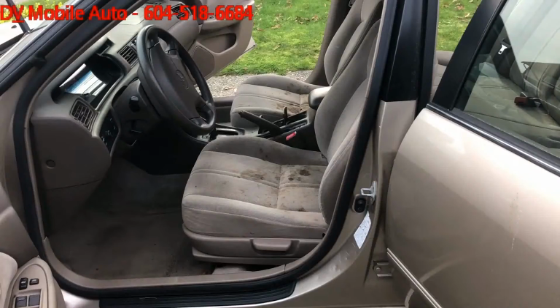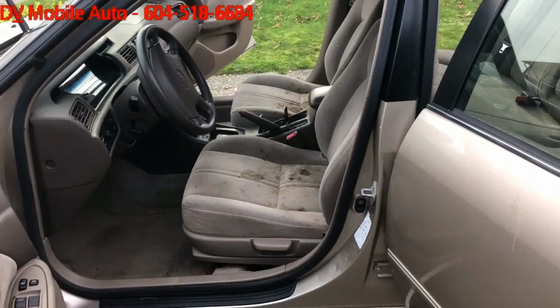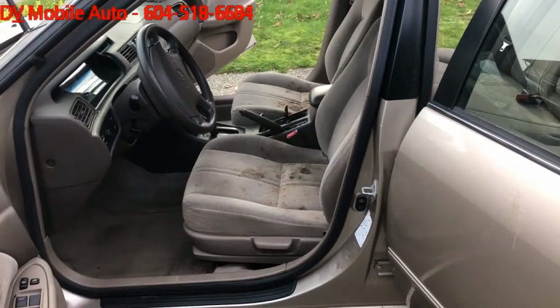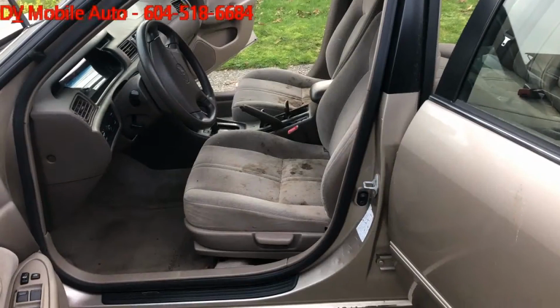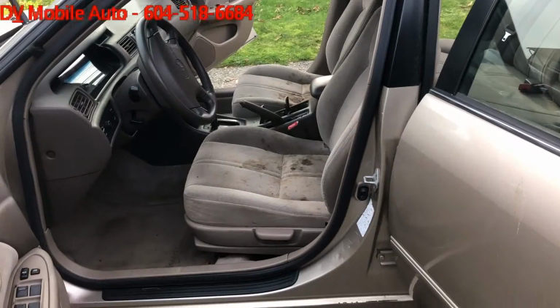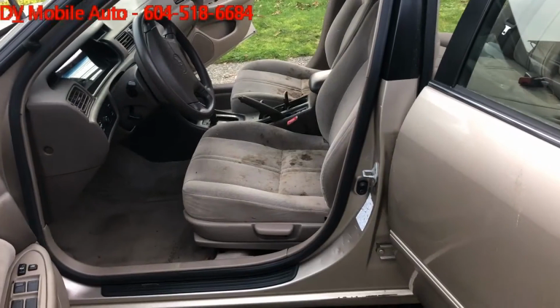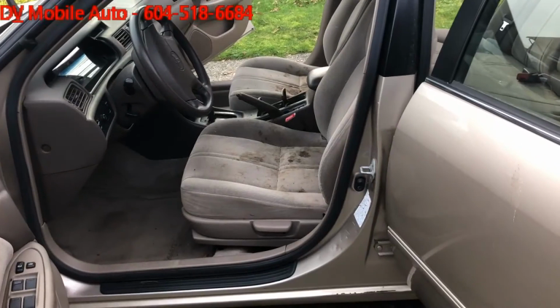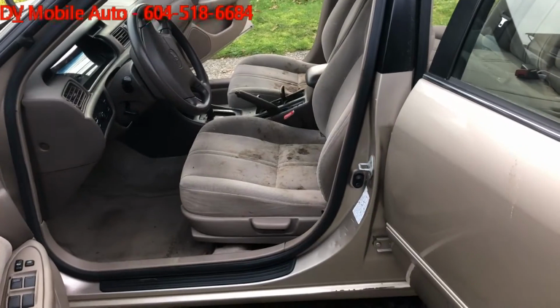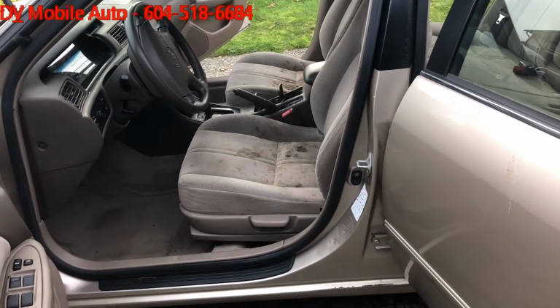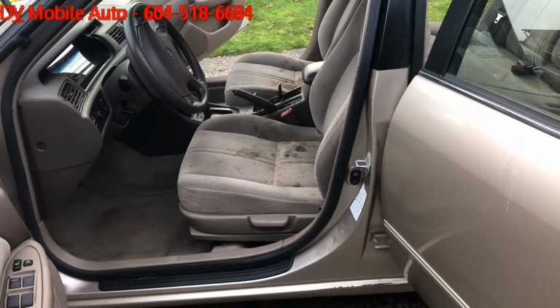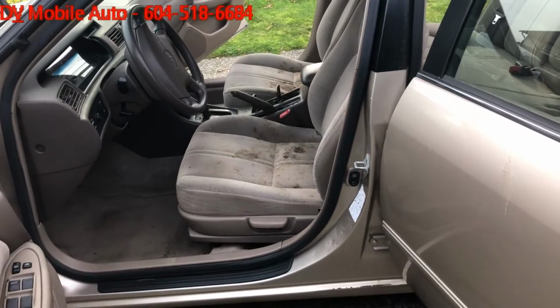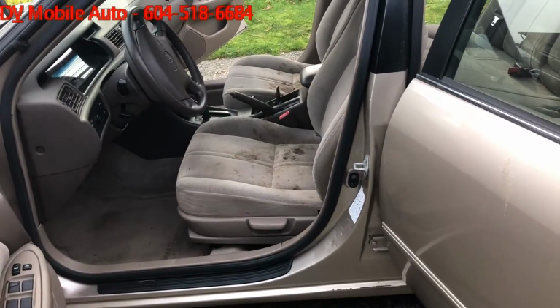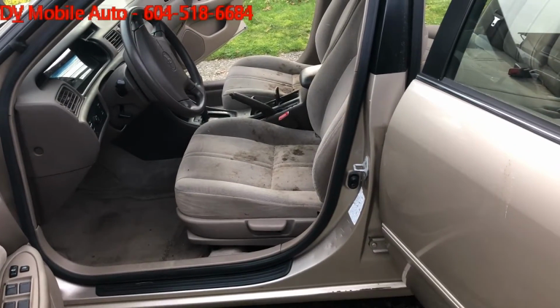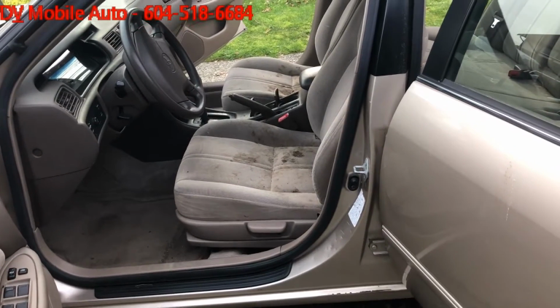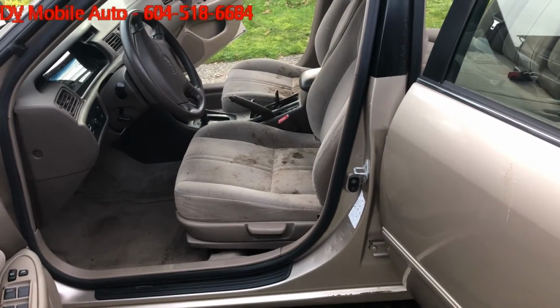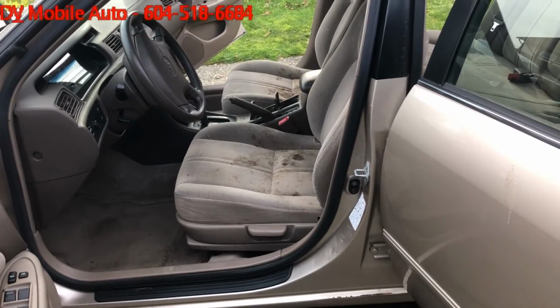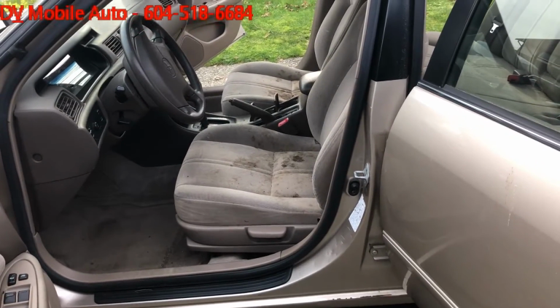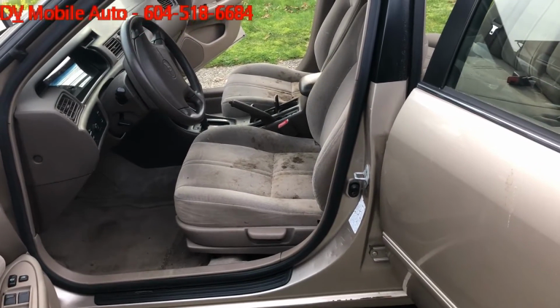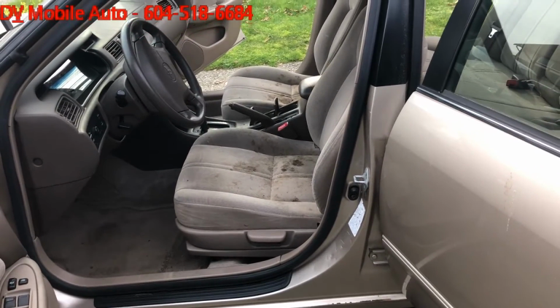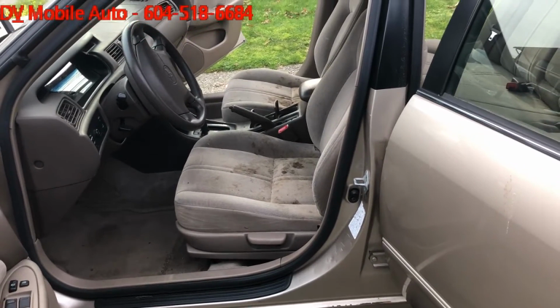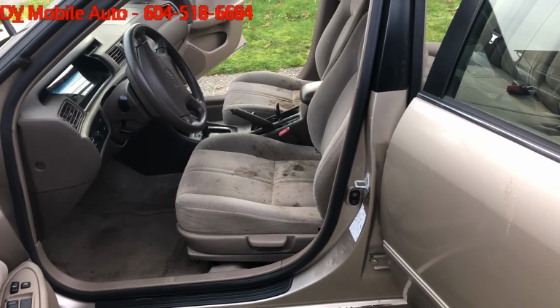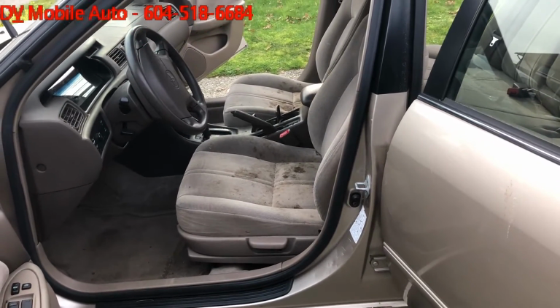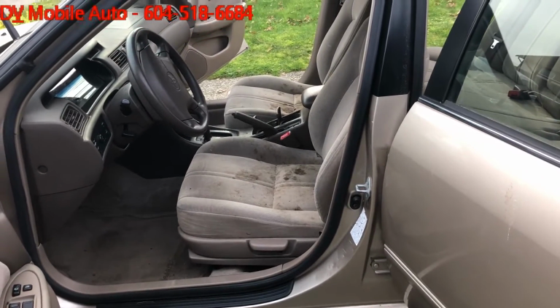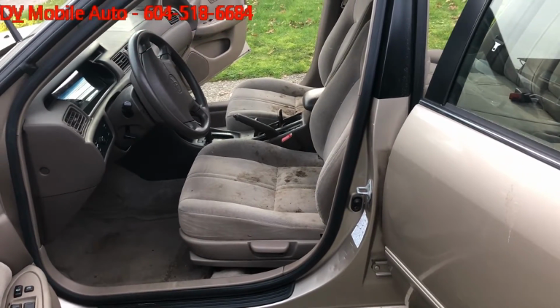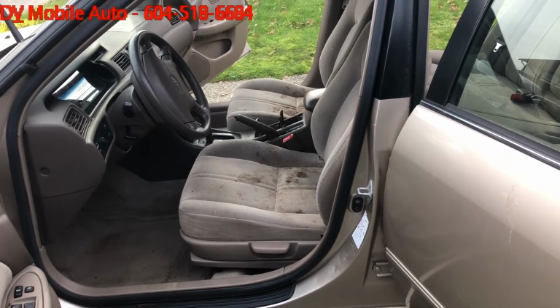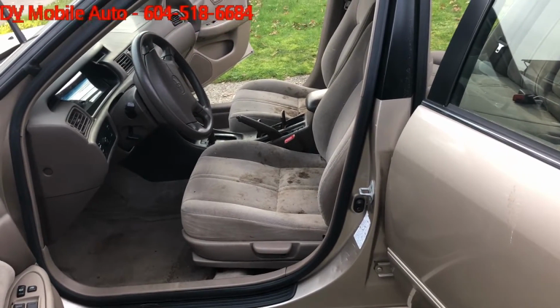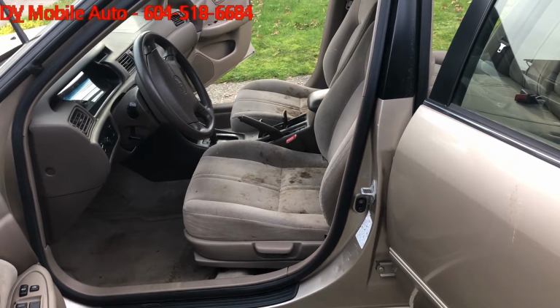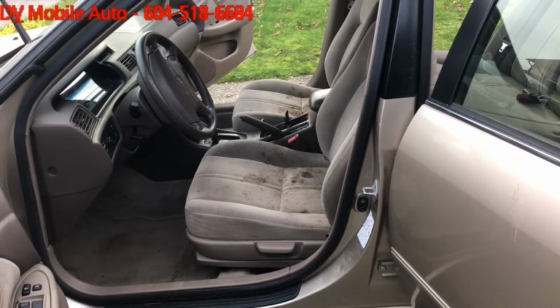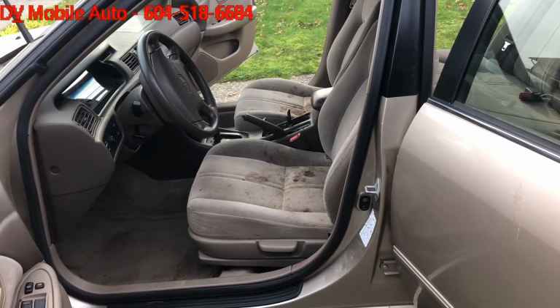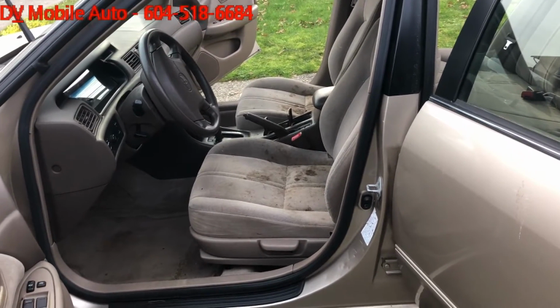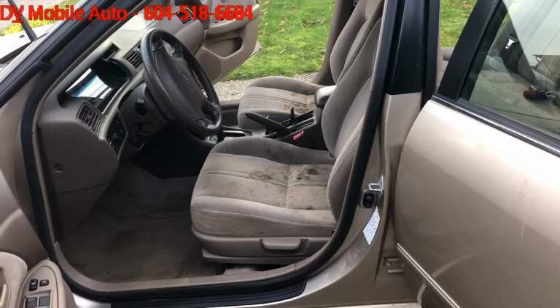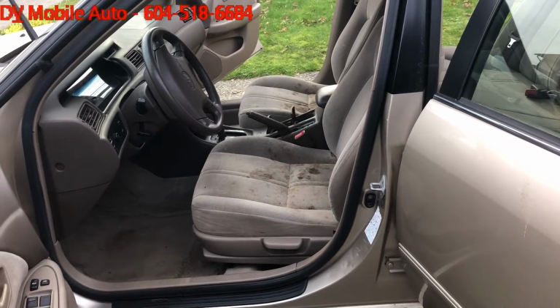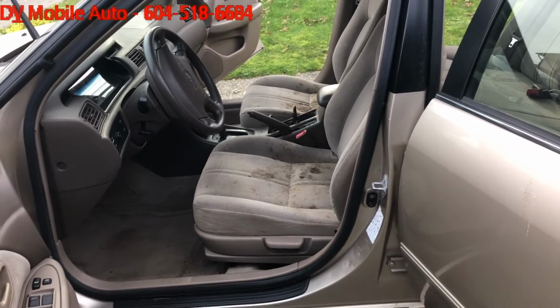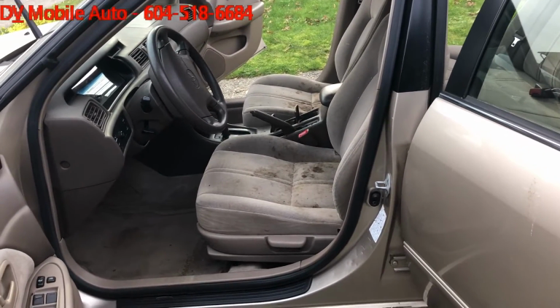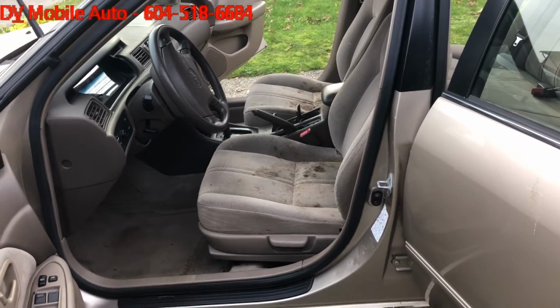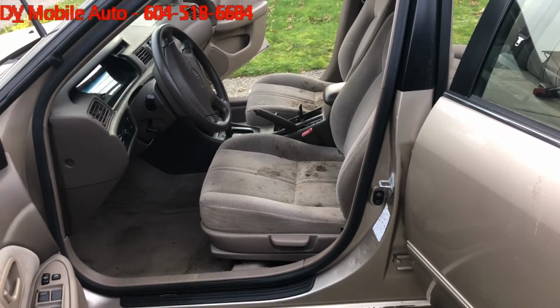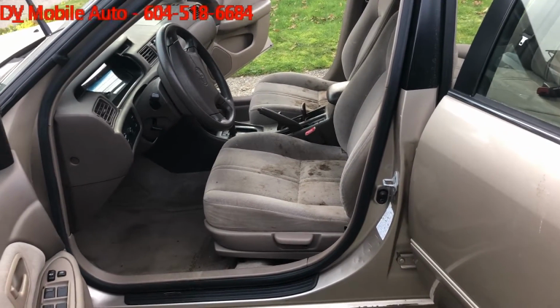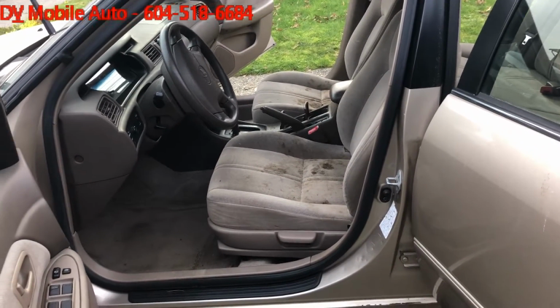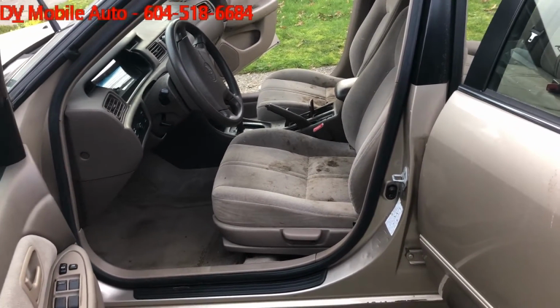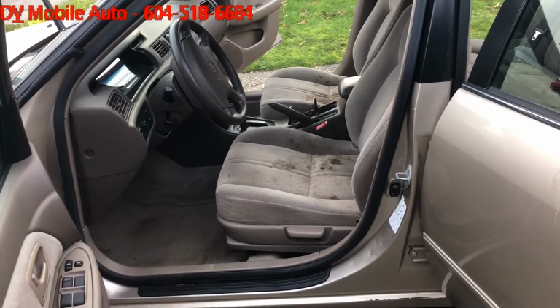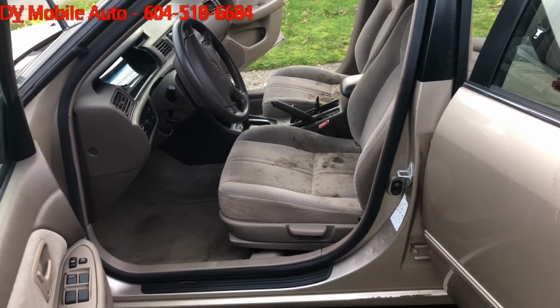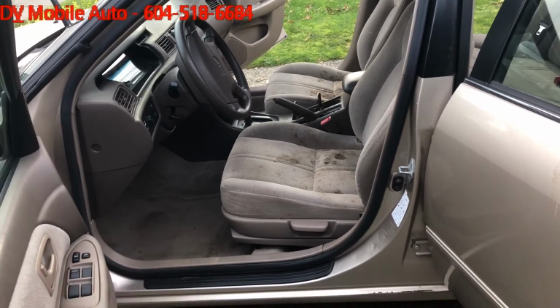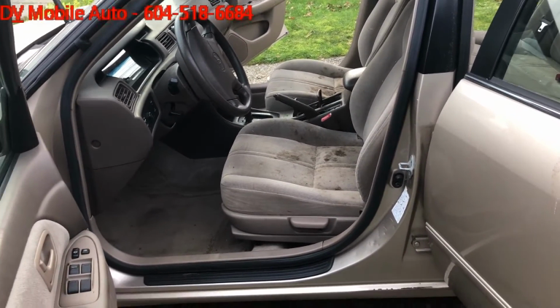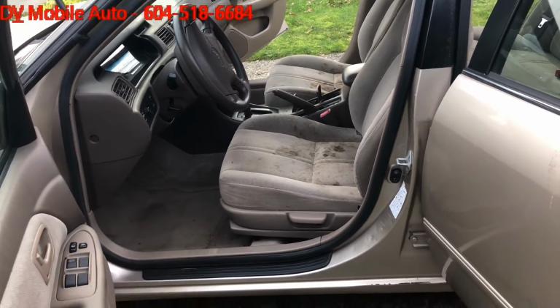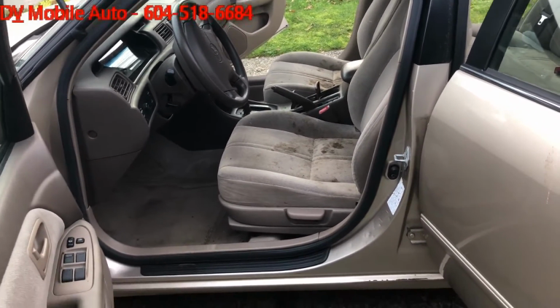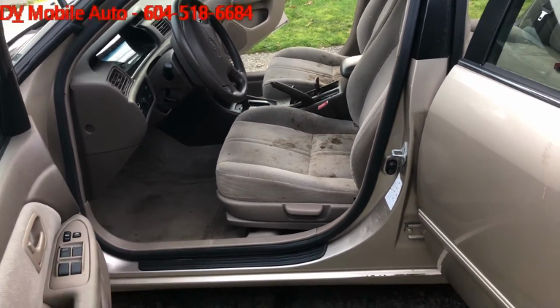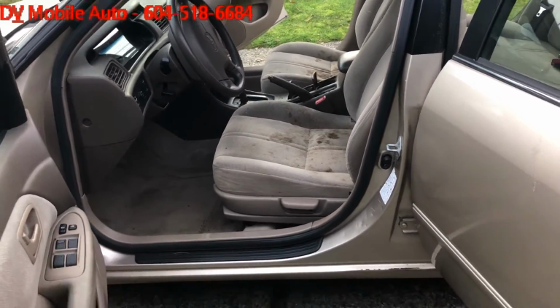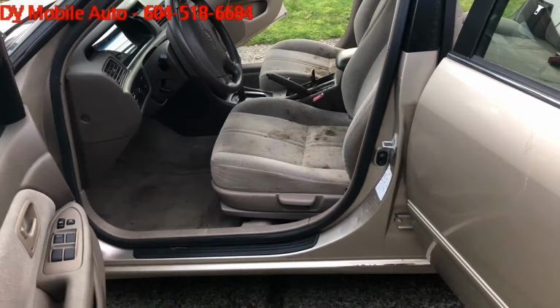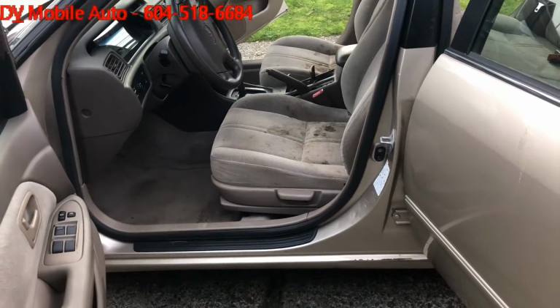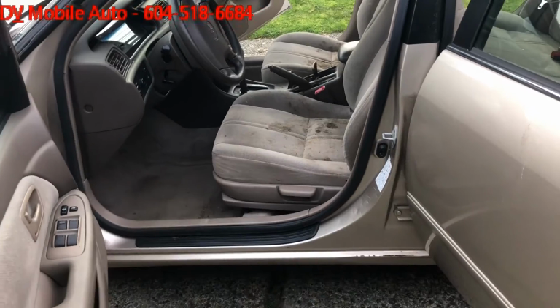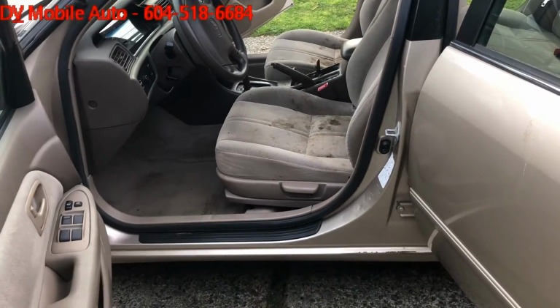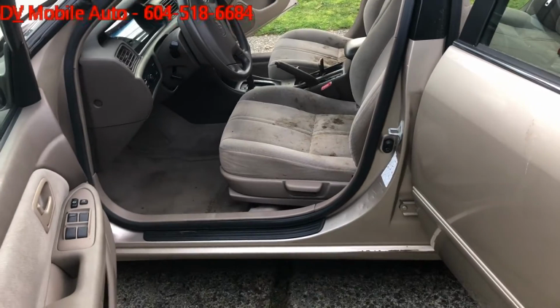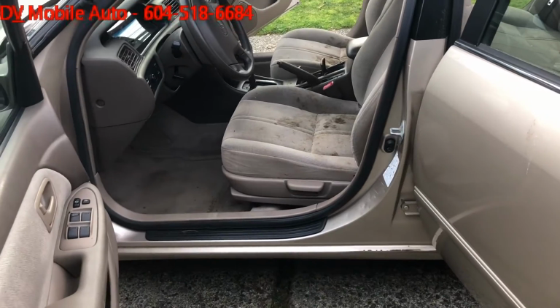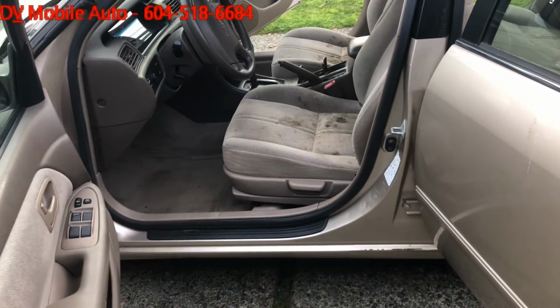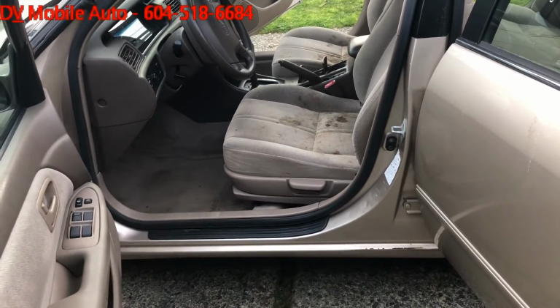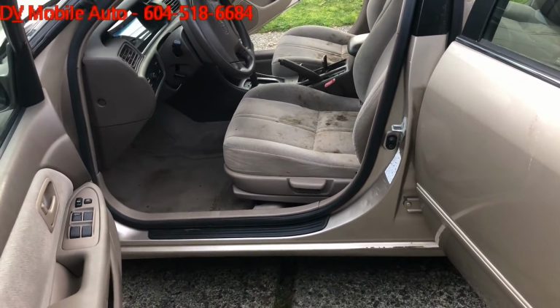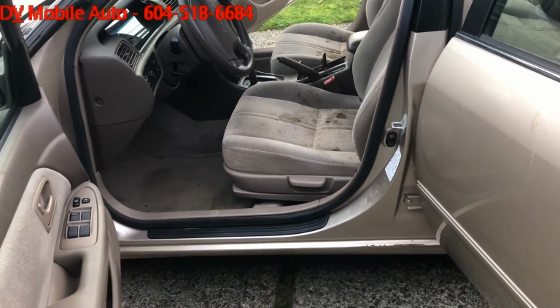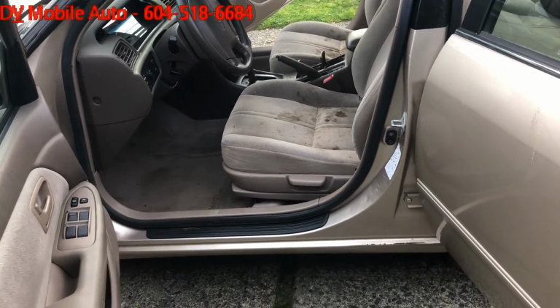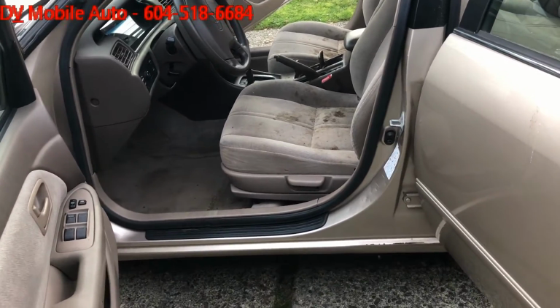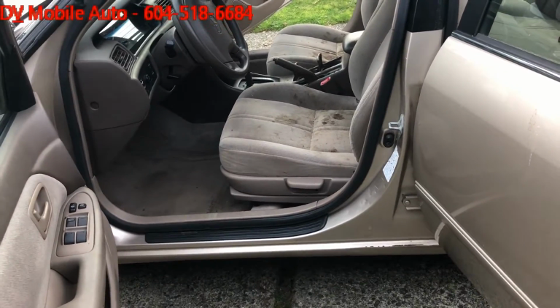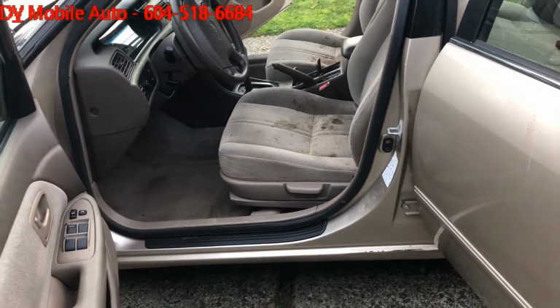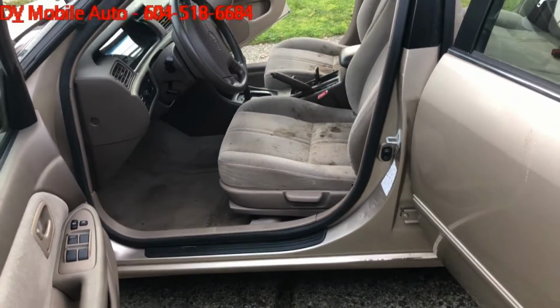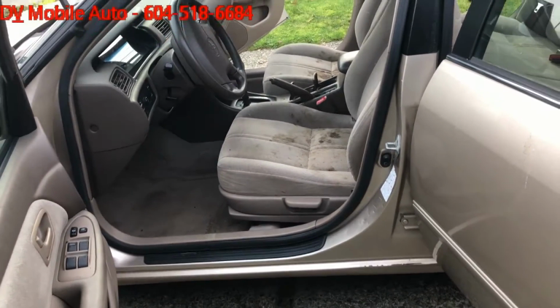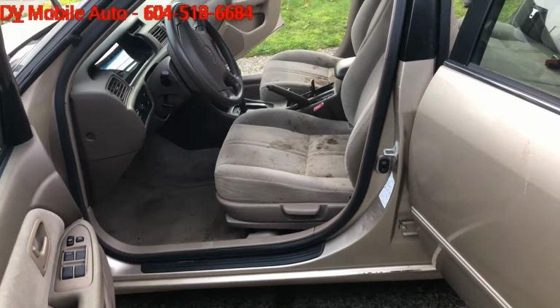Hey guys, this is Vic from DNB Mobile Auto Service and Inti-Day Detailing. We've come to a client's house in Pit Meadows.